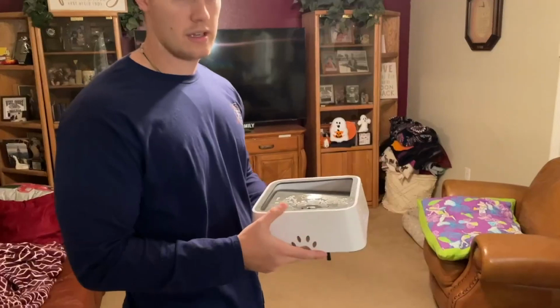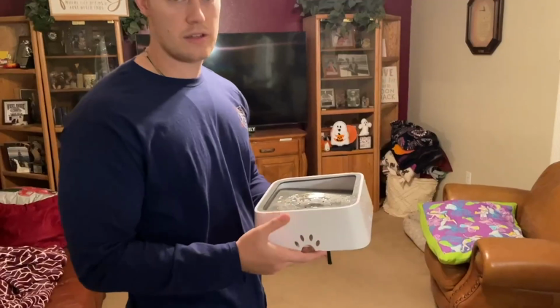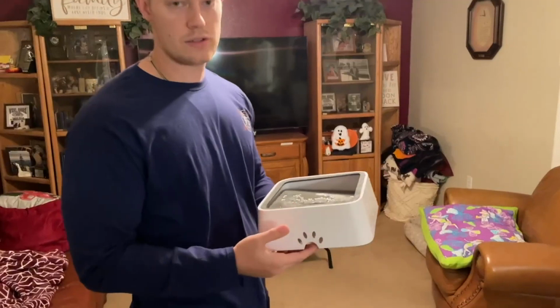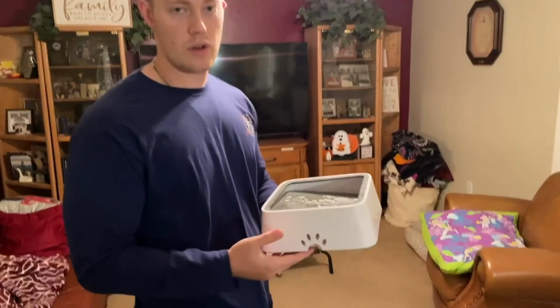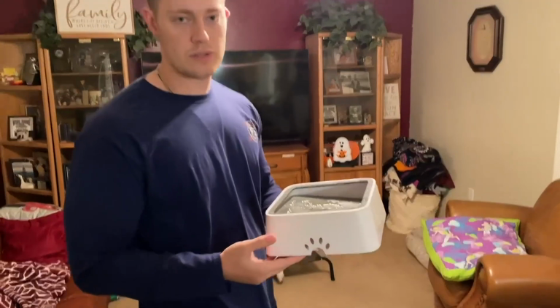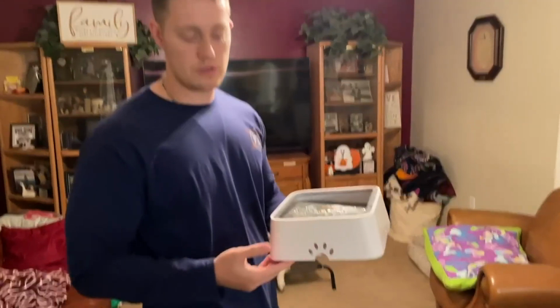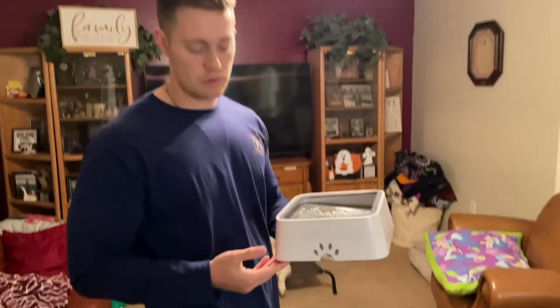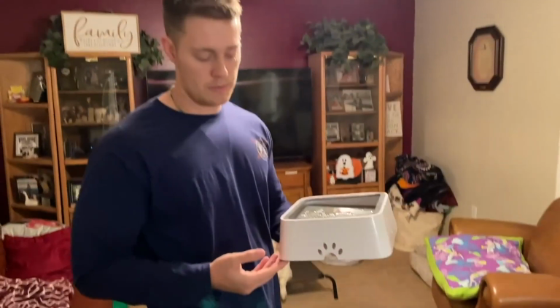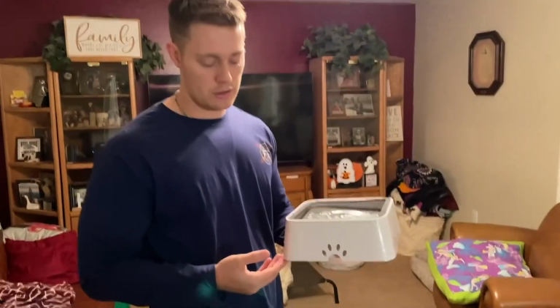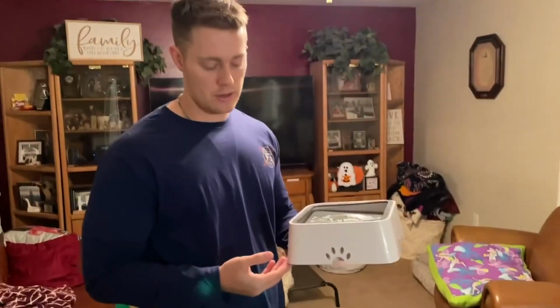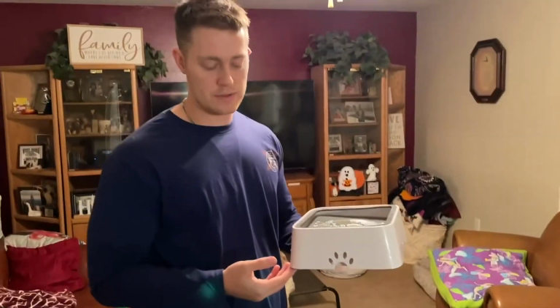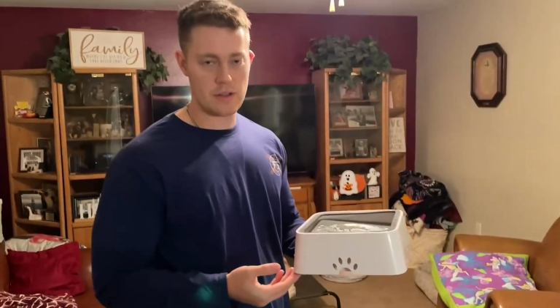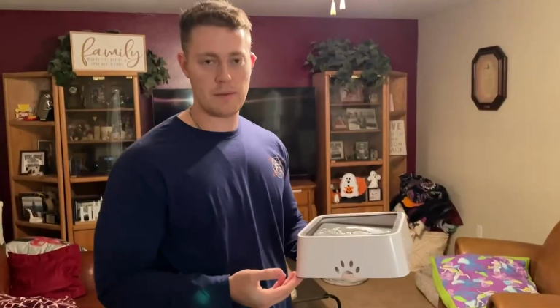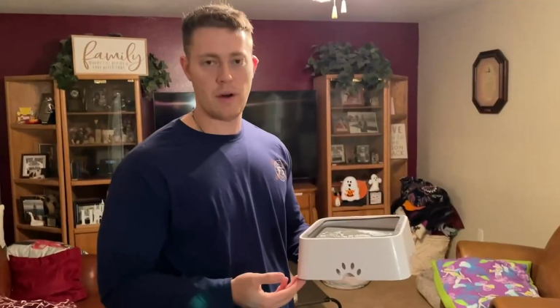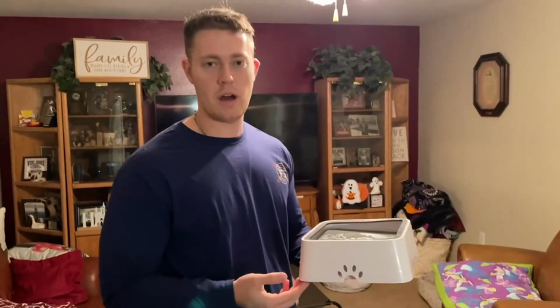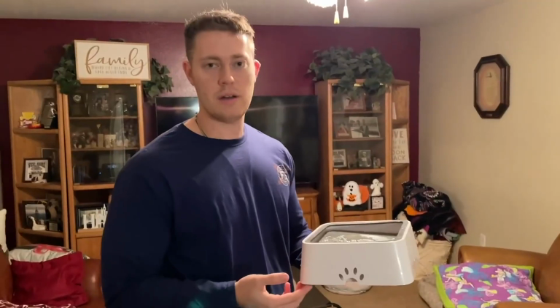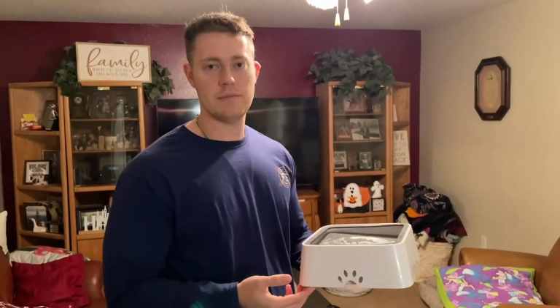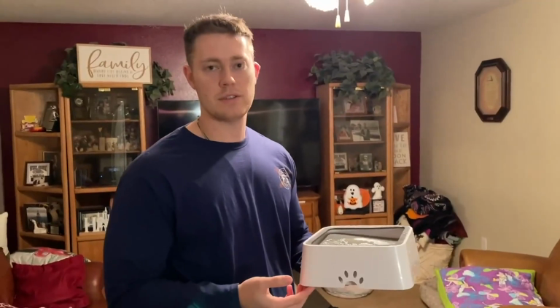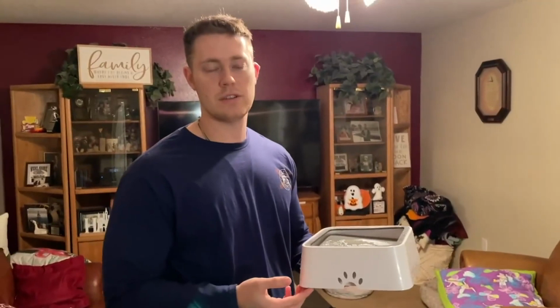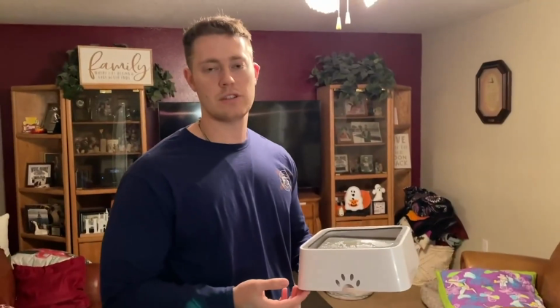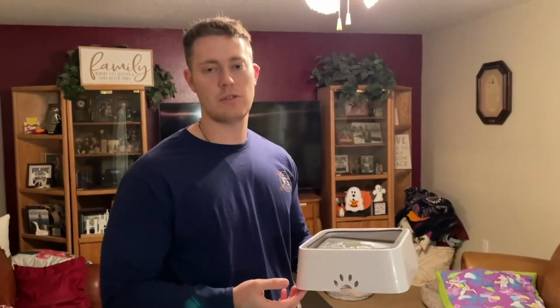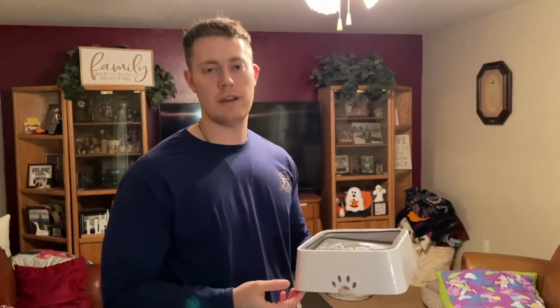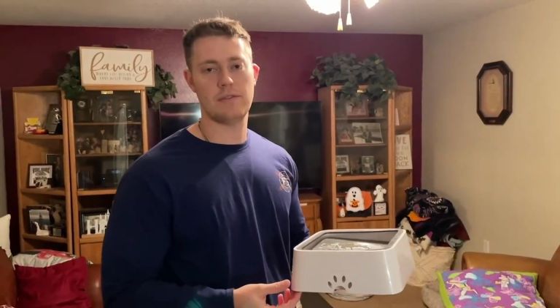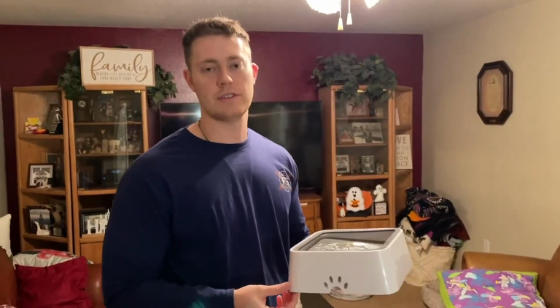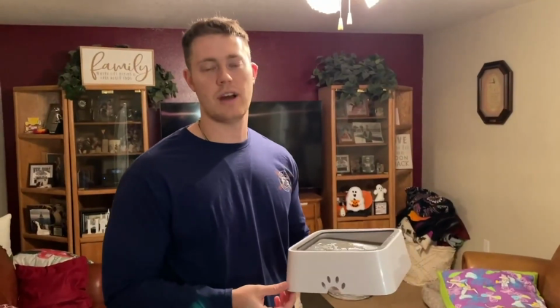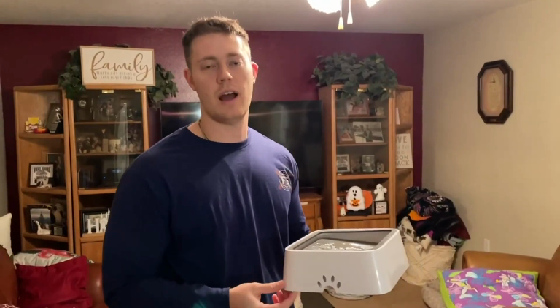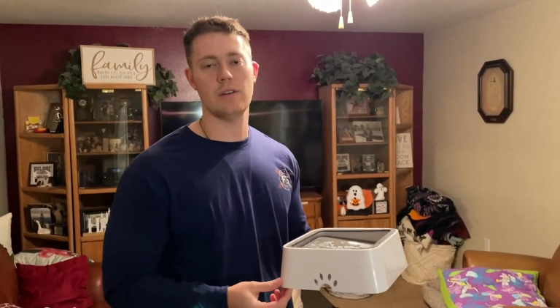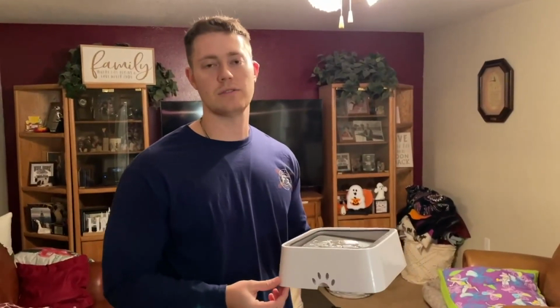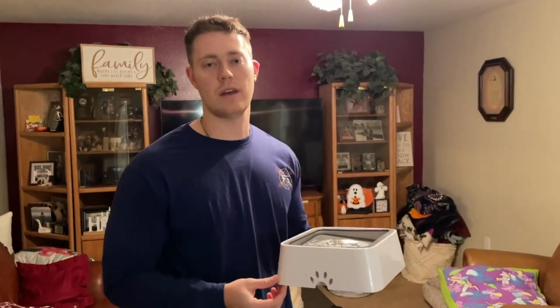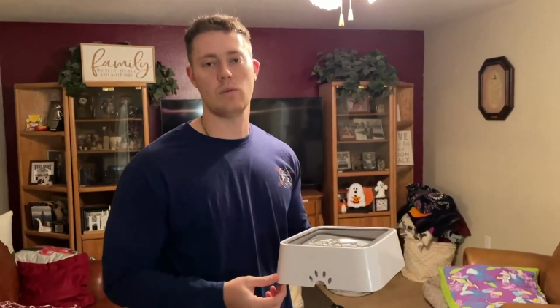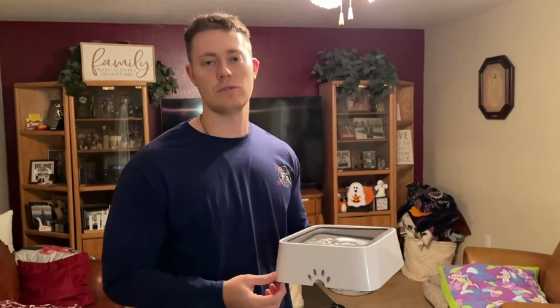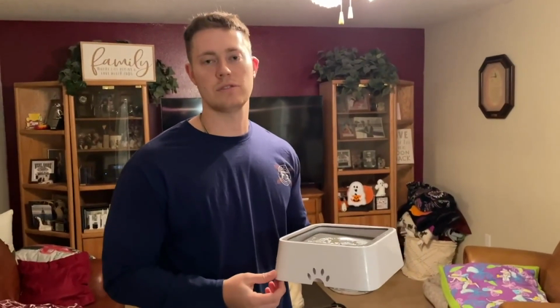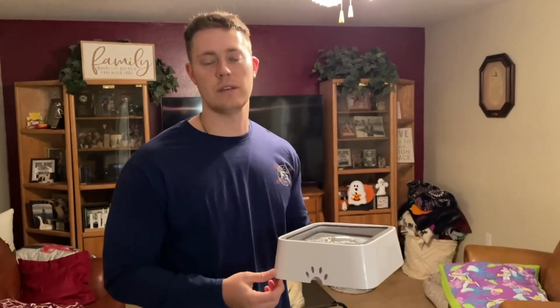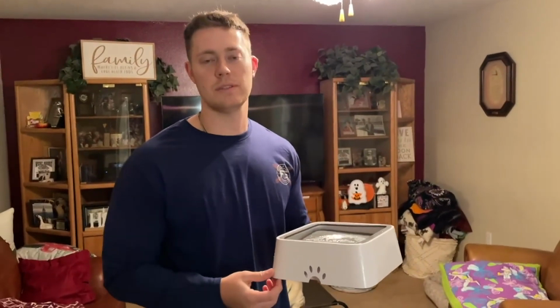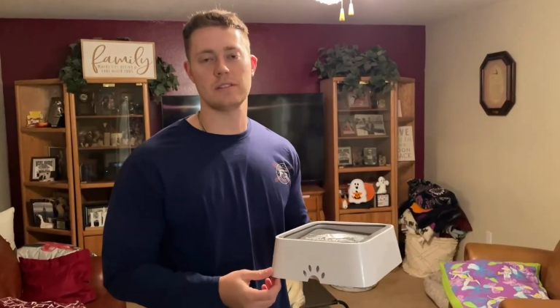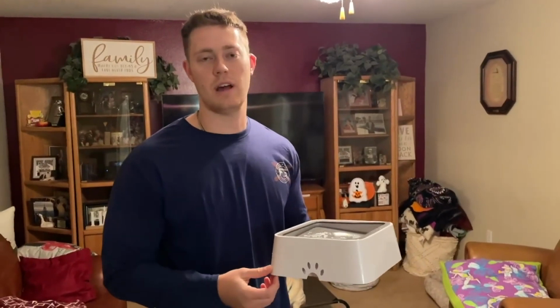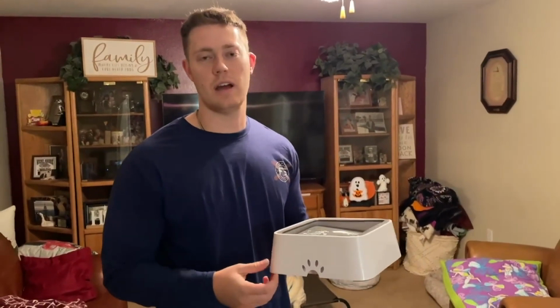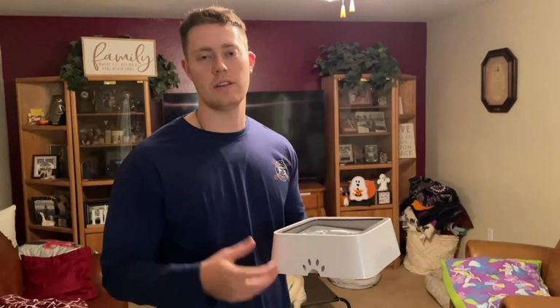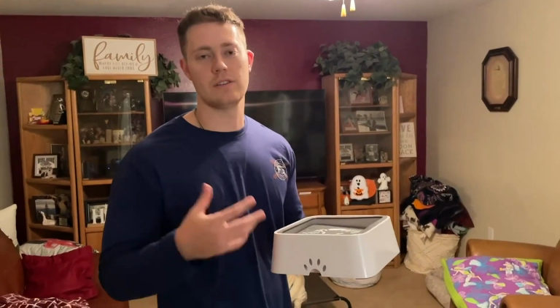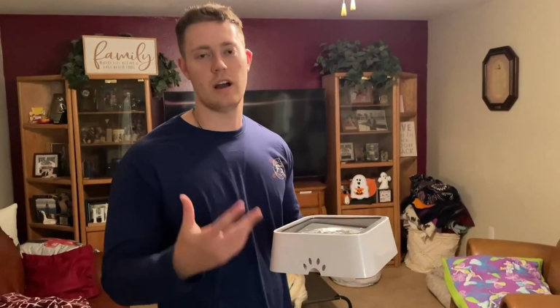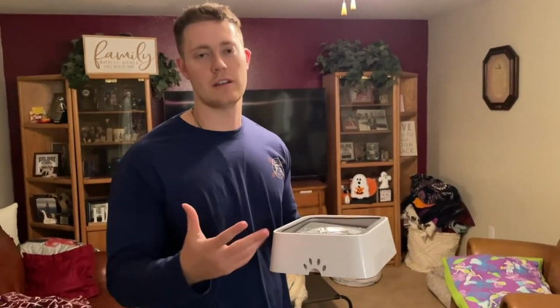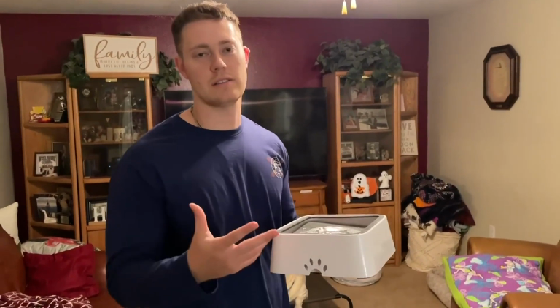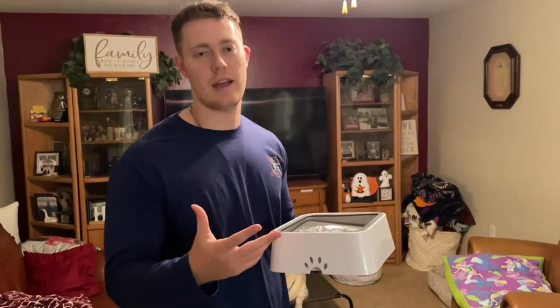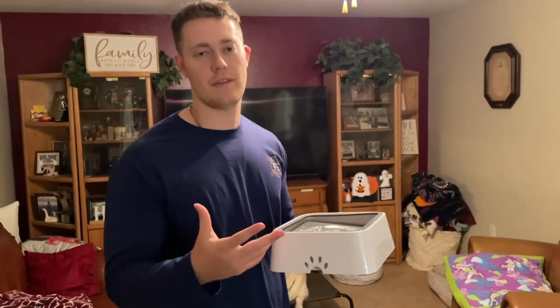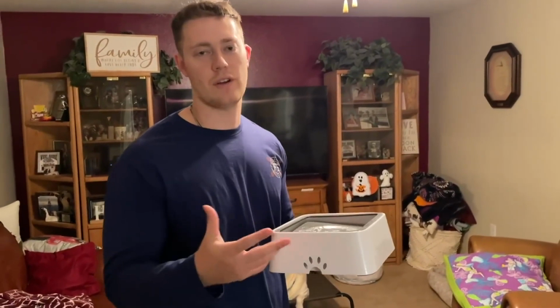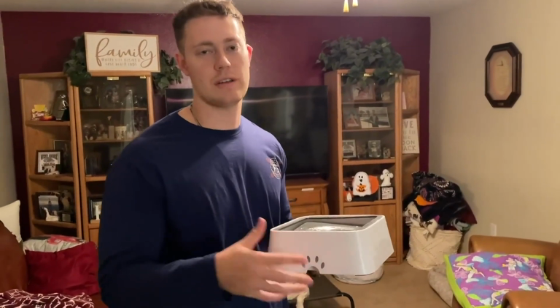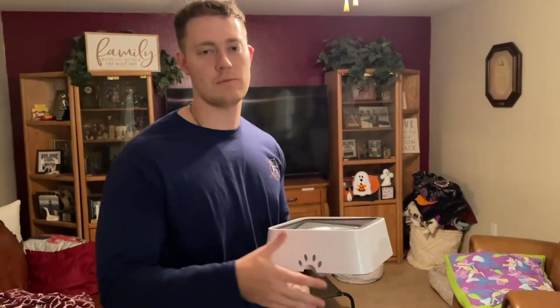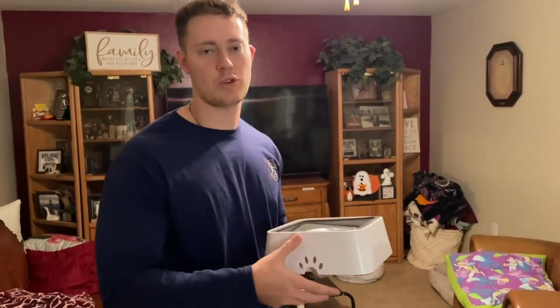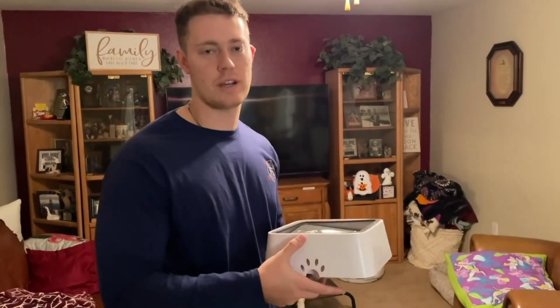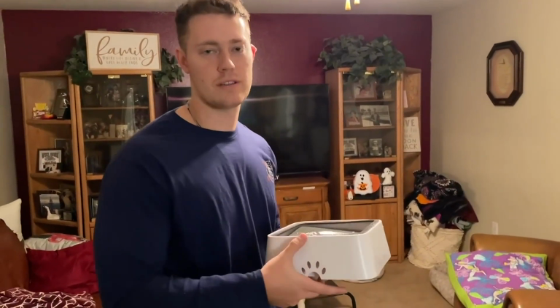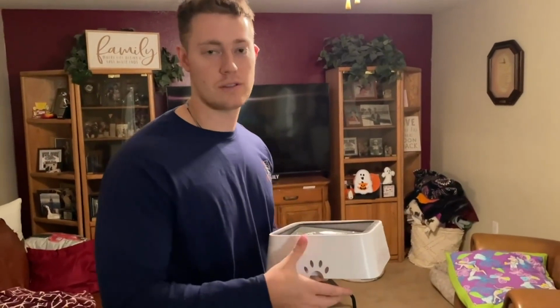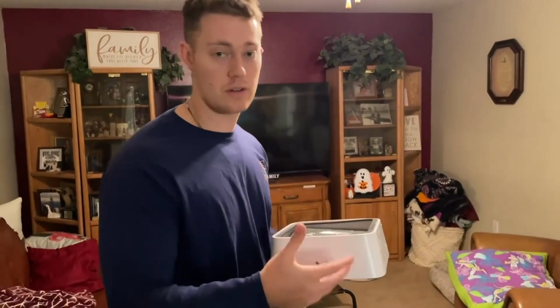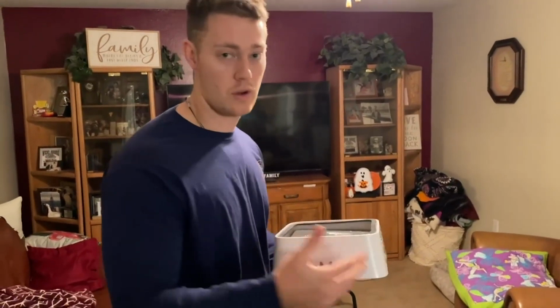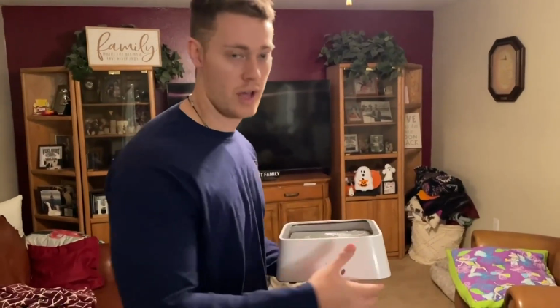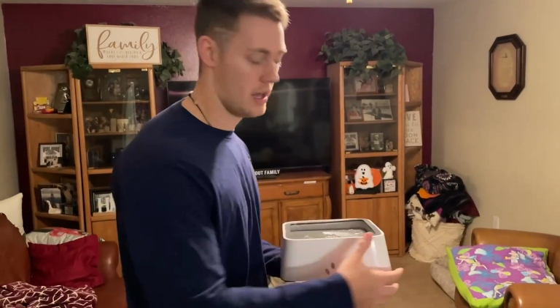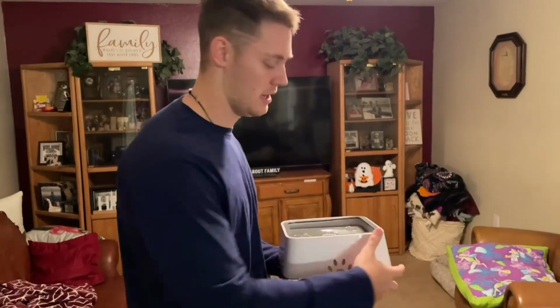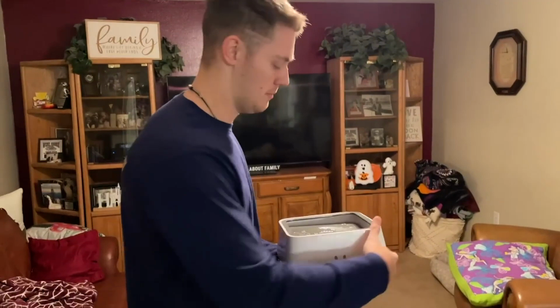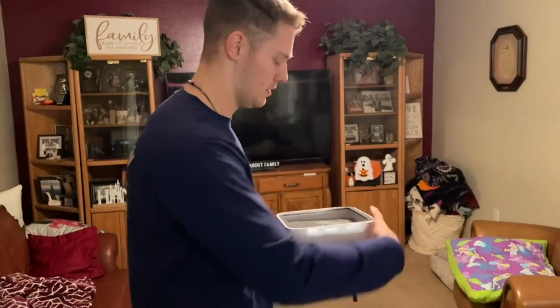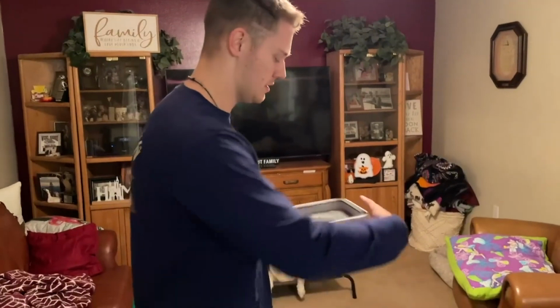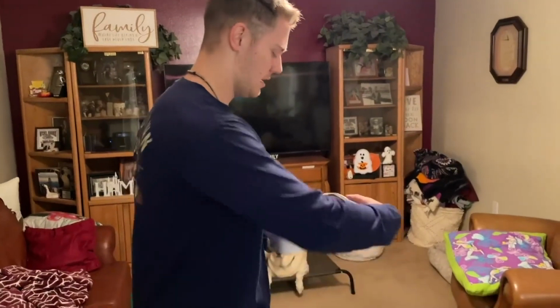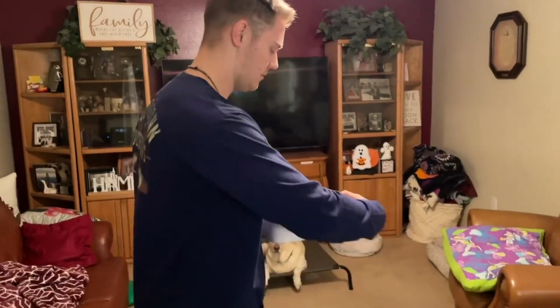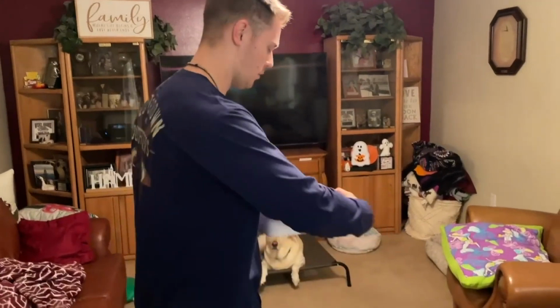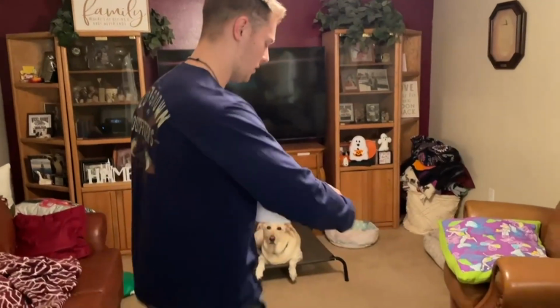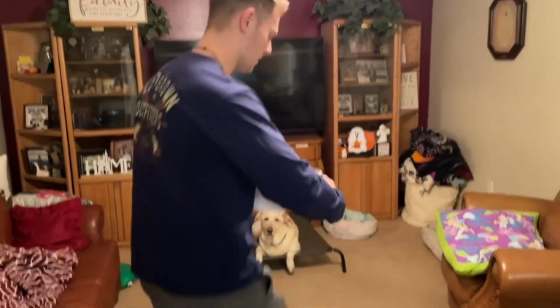There are also rubber grips on the bottom, so this is great for tile so that it won't slip and slide and your dog doesn't have a hard time drinking. So I'm going to go ahead and put this down for him.